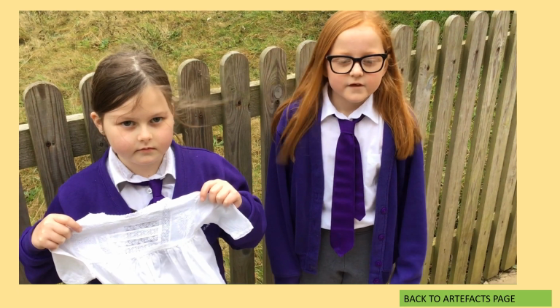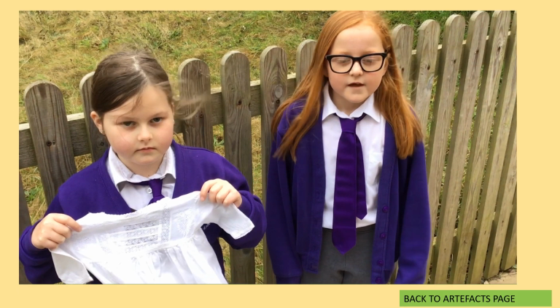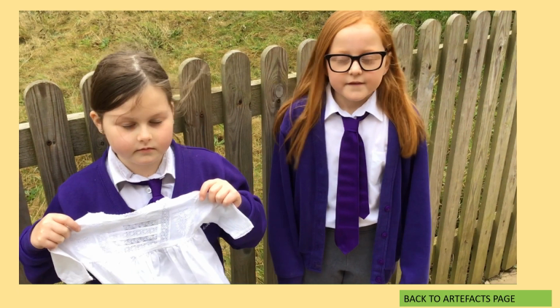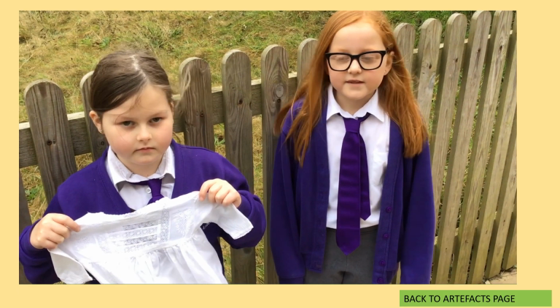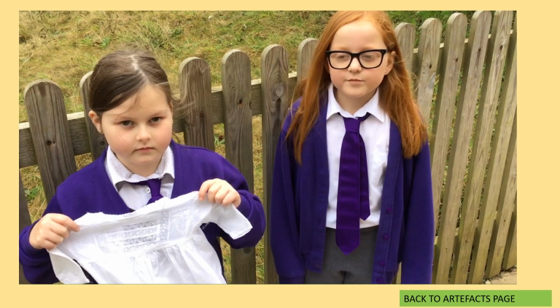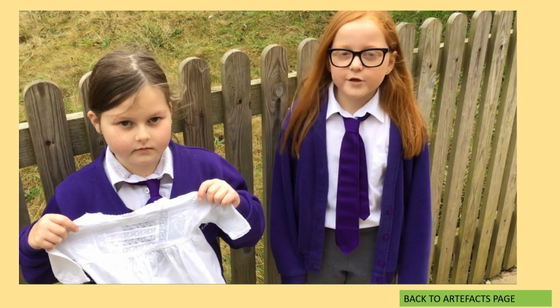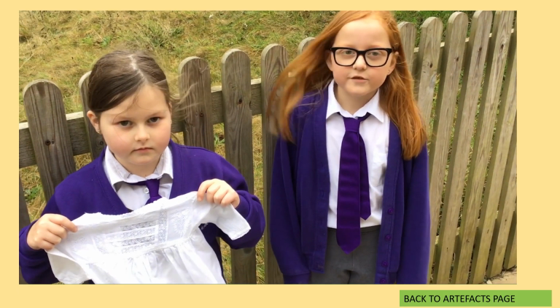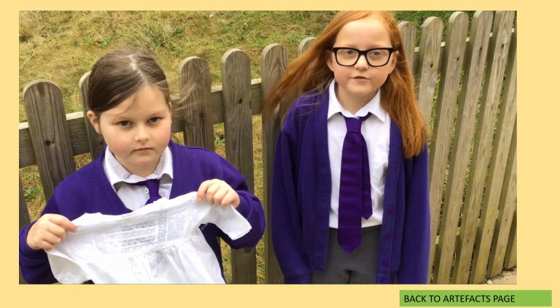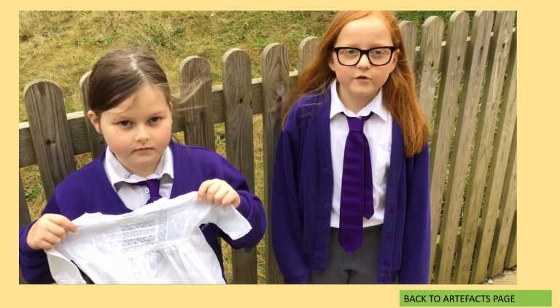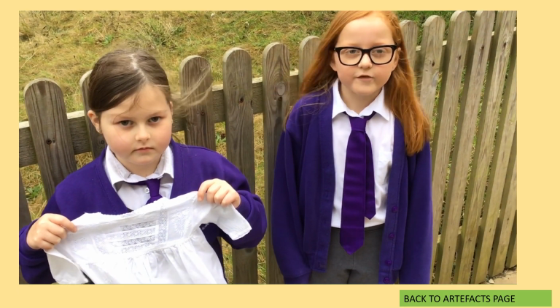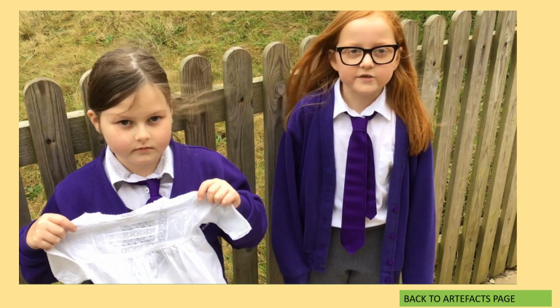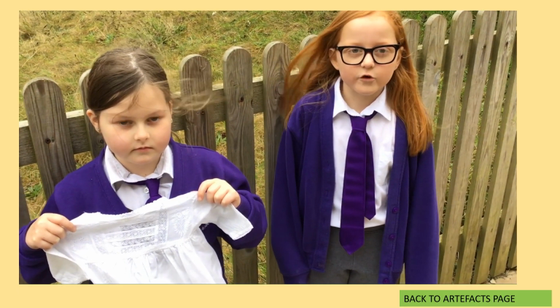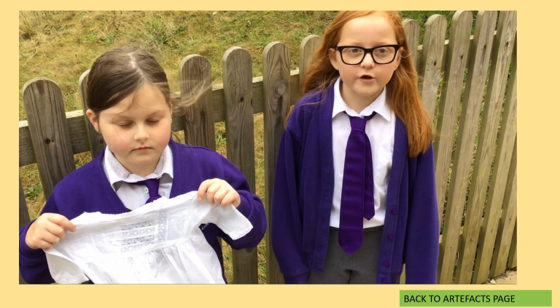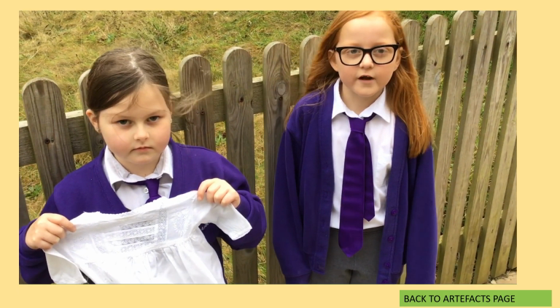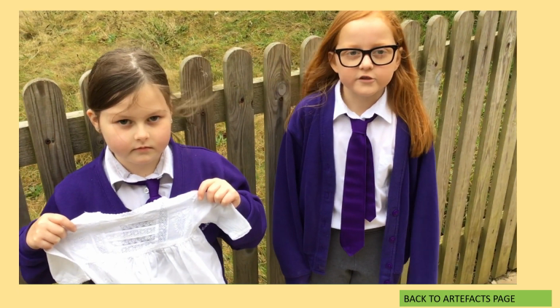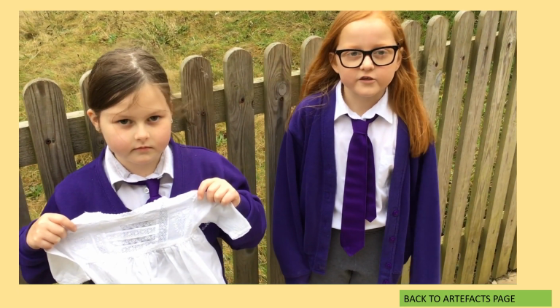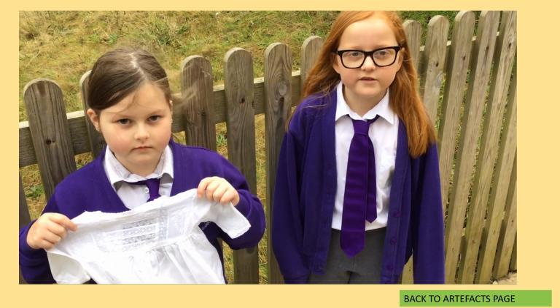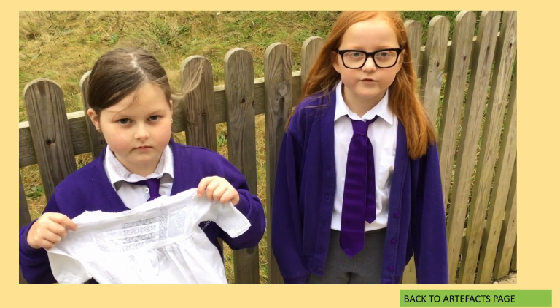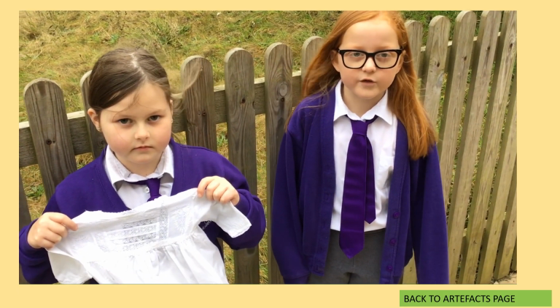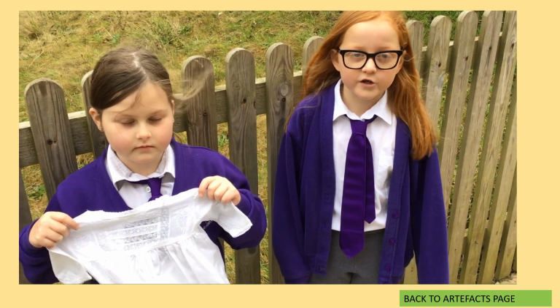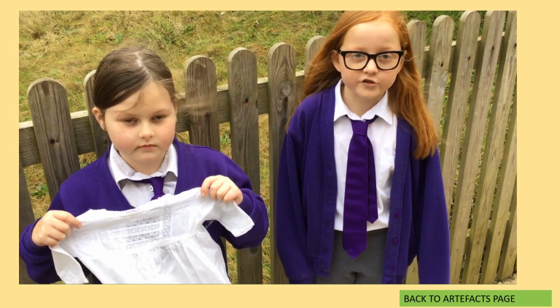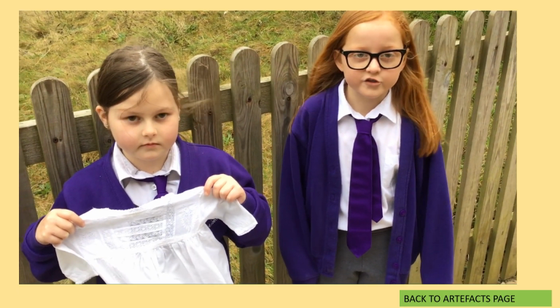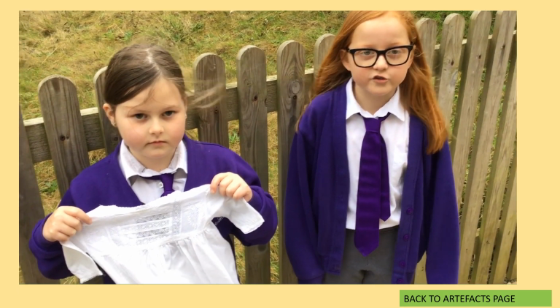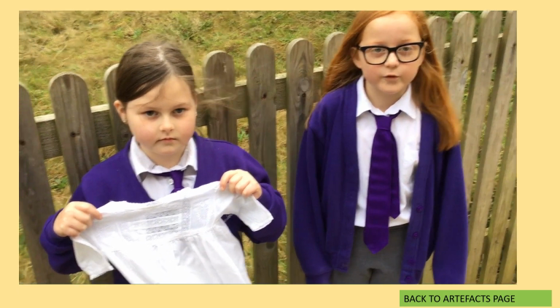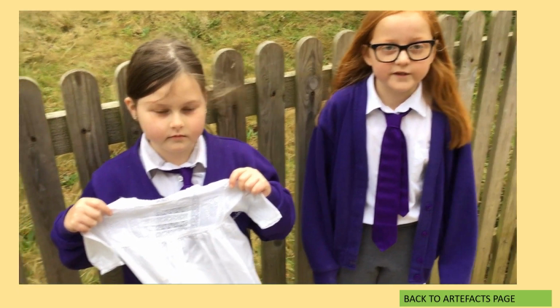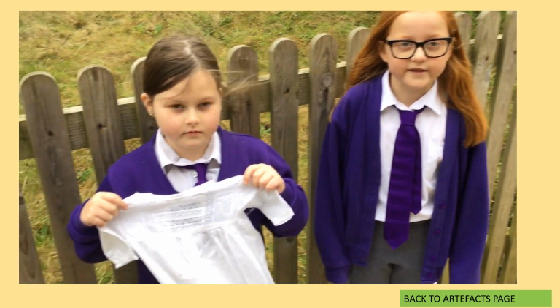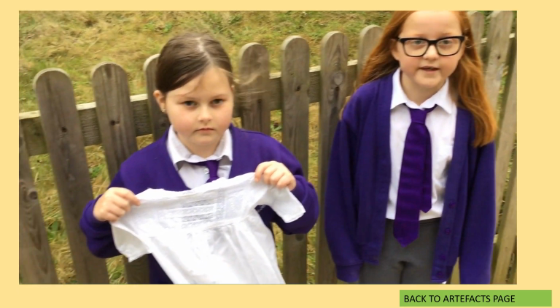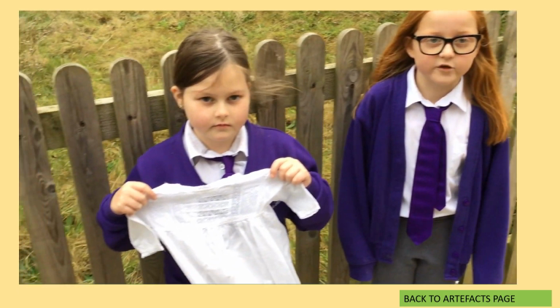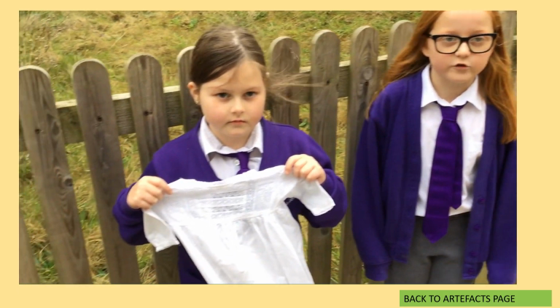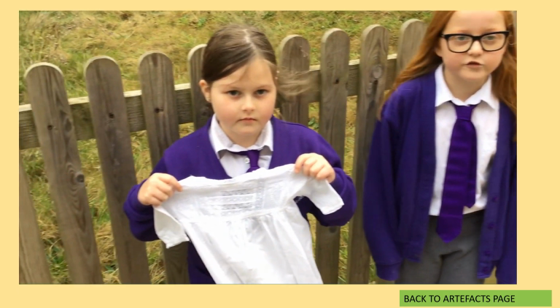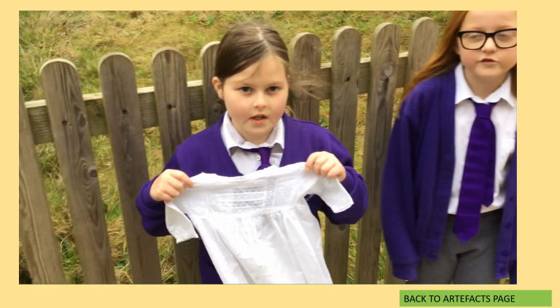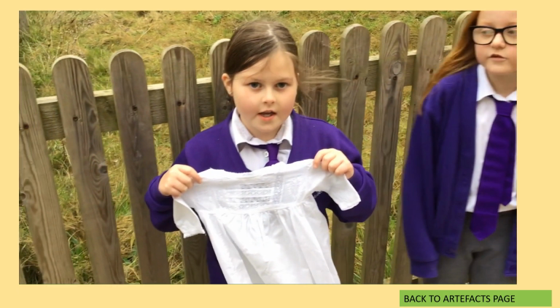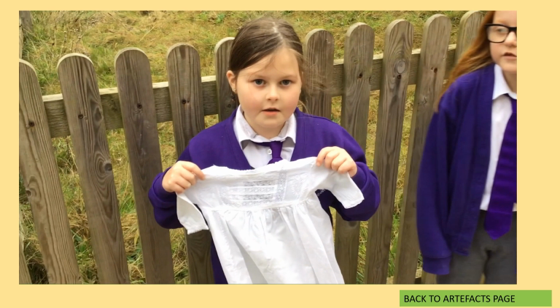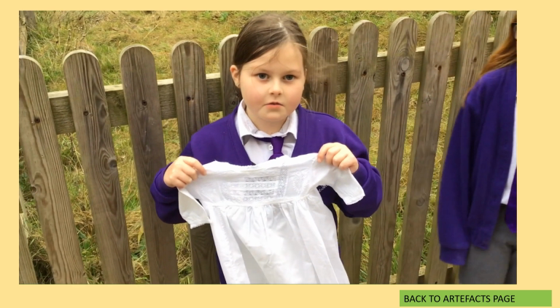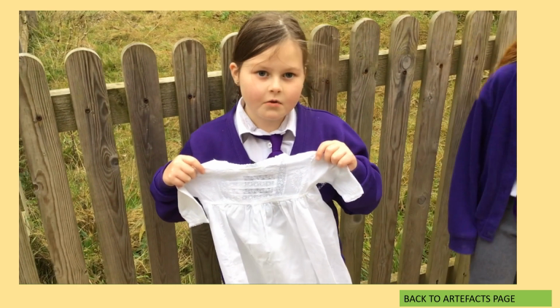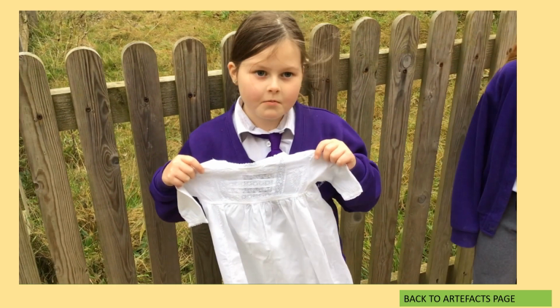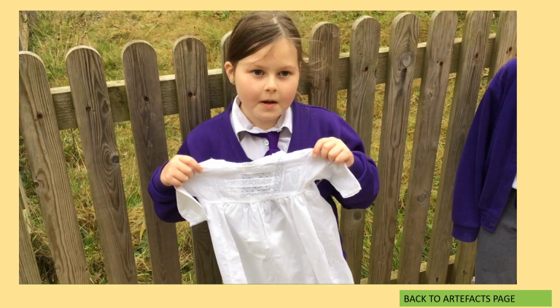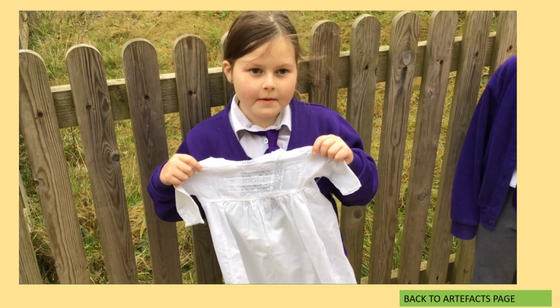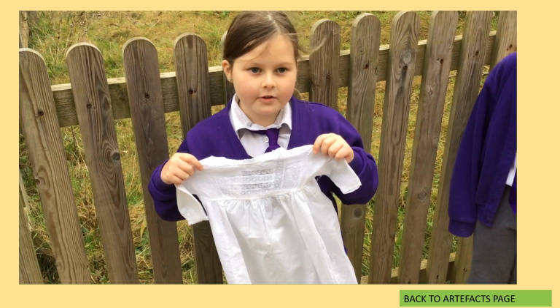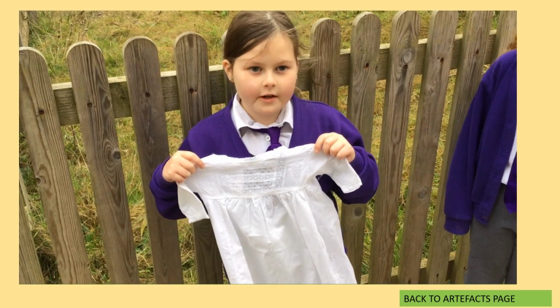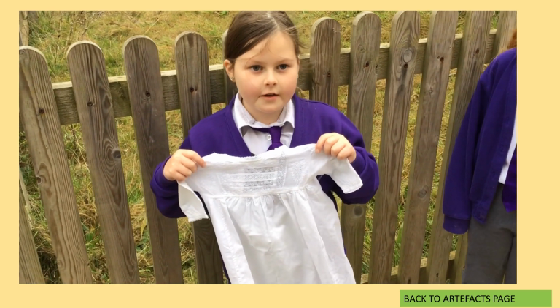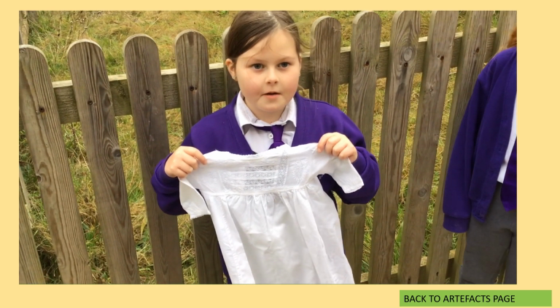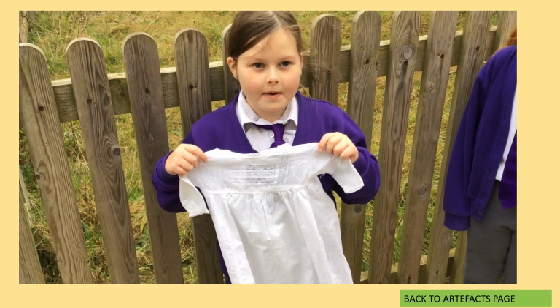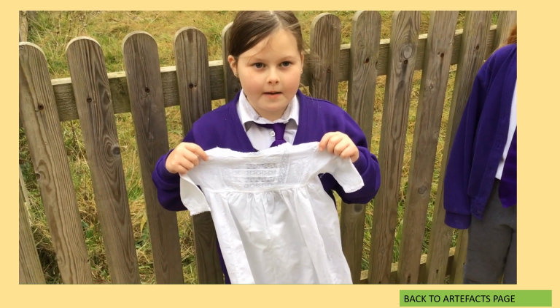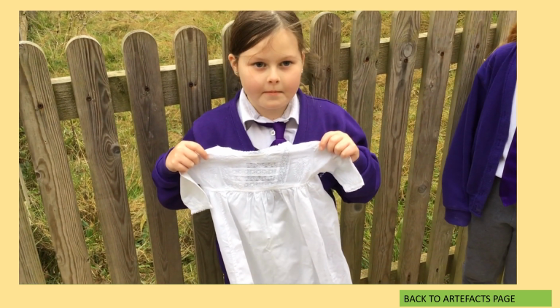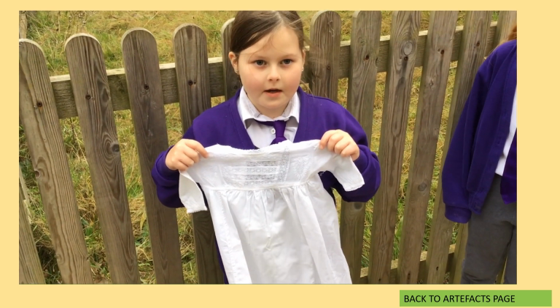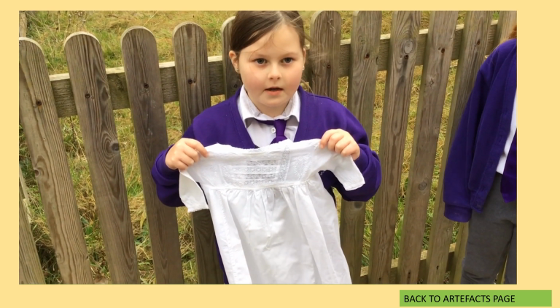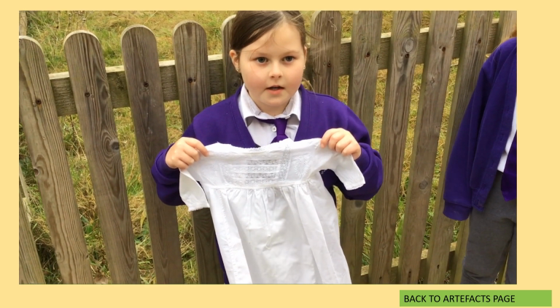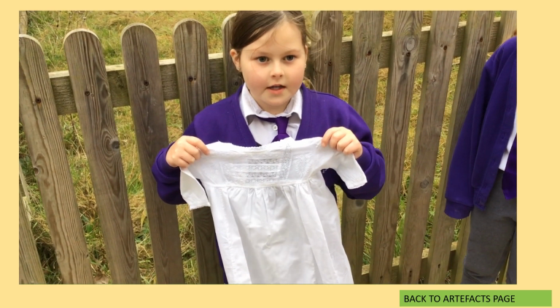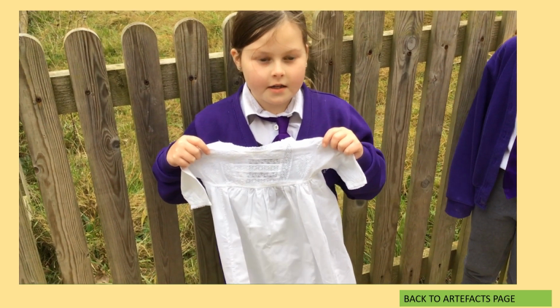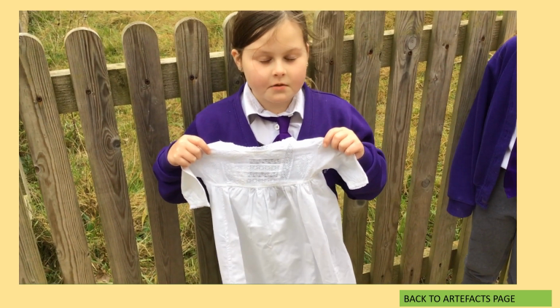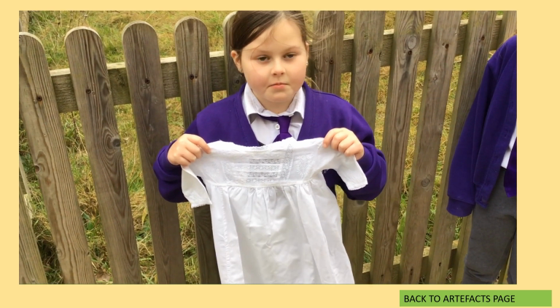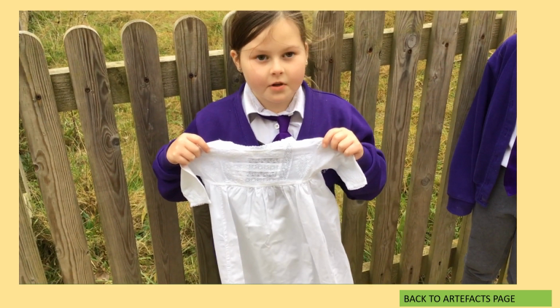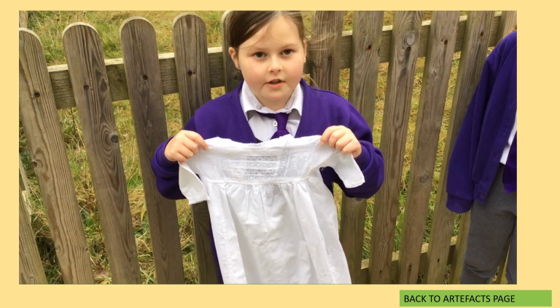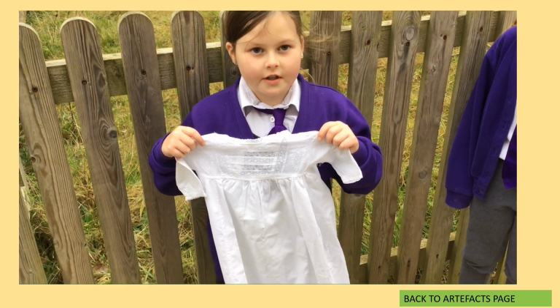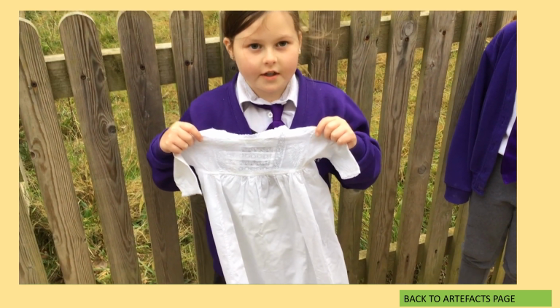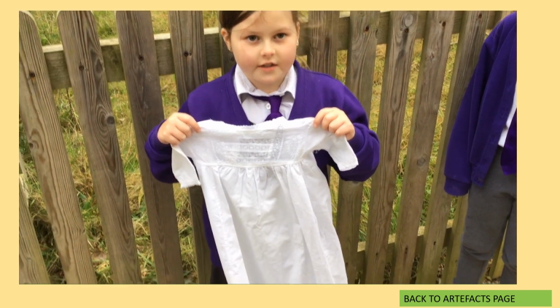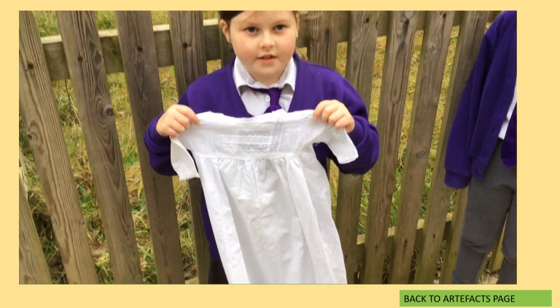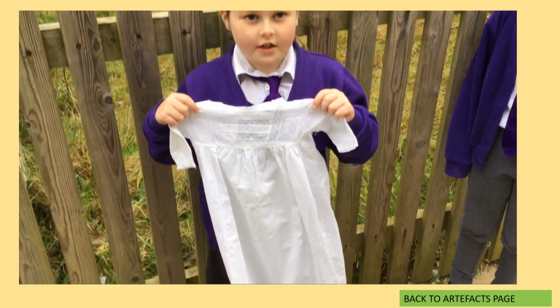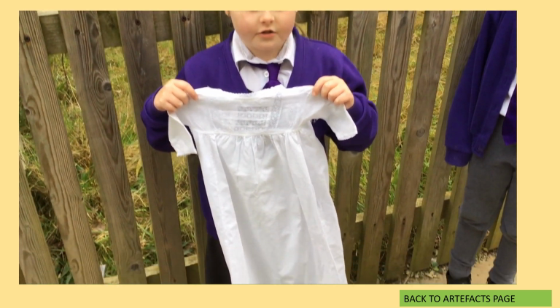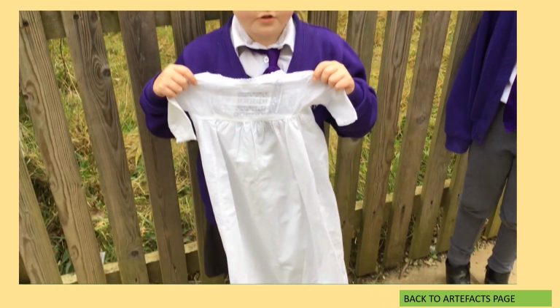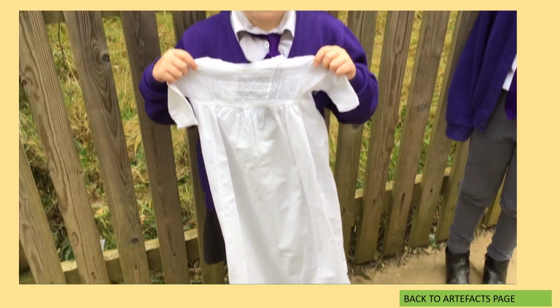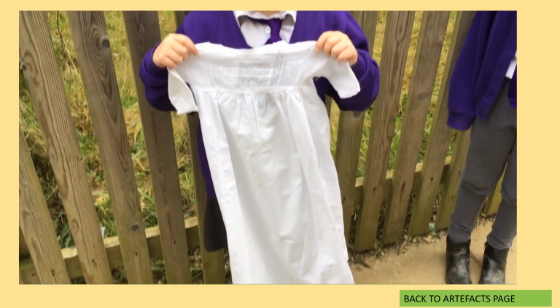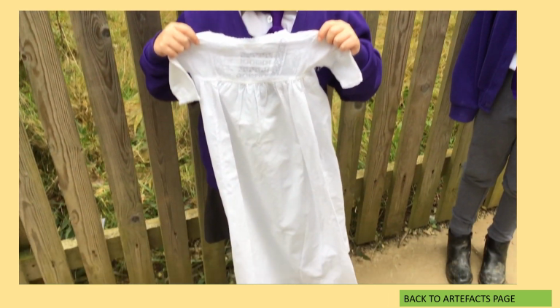This beautiful Victorian light dress is 120 years old. It was worn by my great-great-grandpa. He was born in the 1900s.